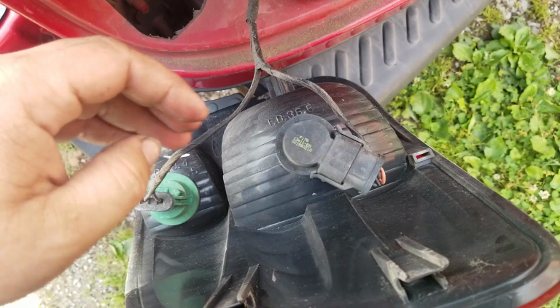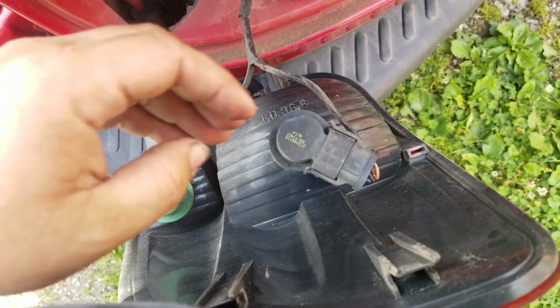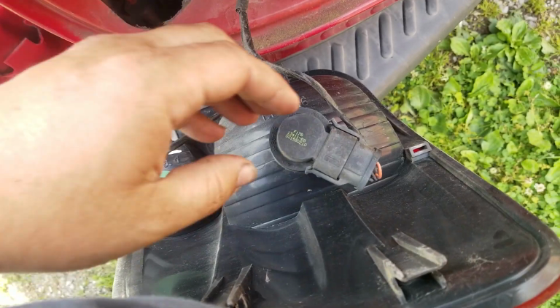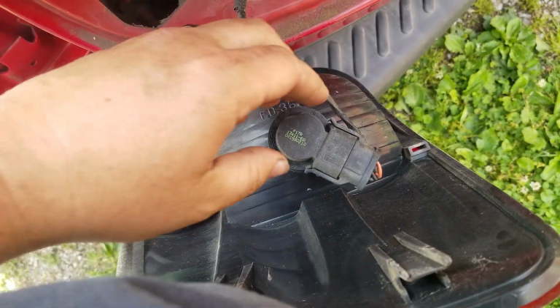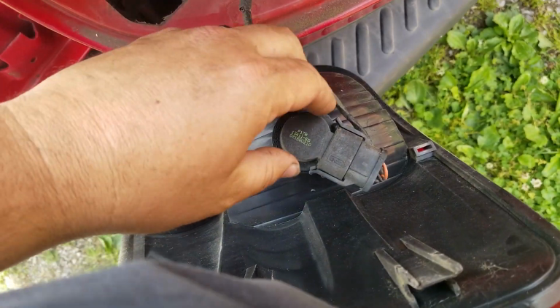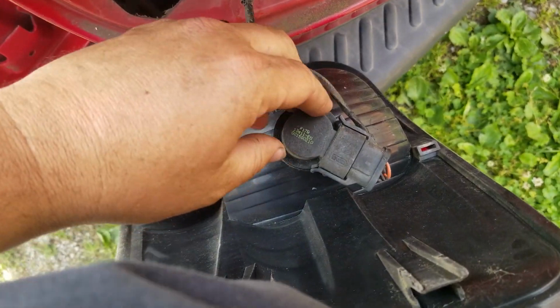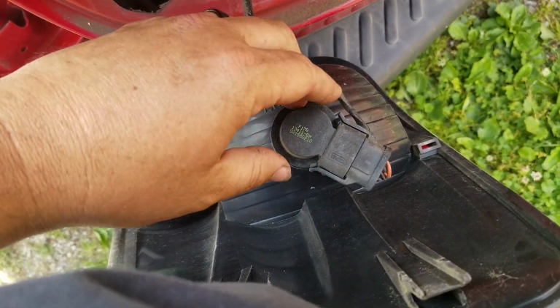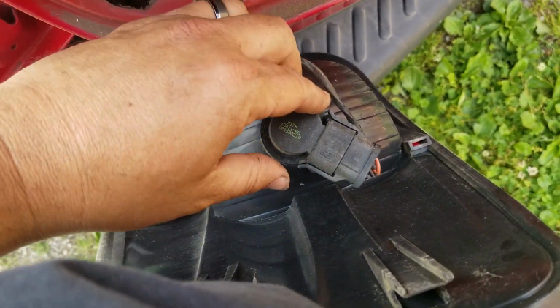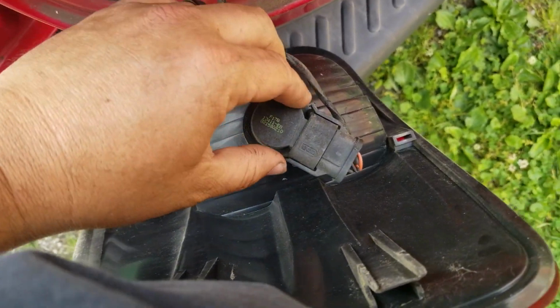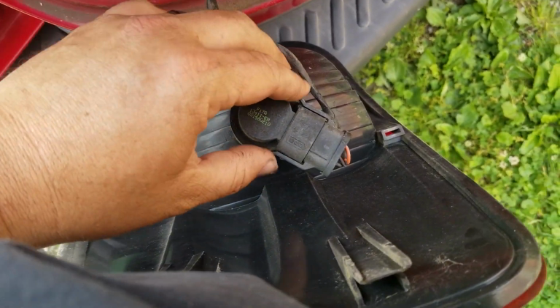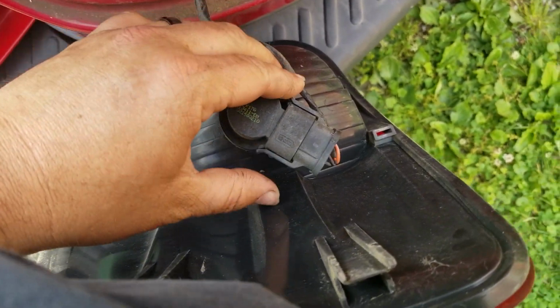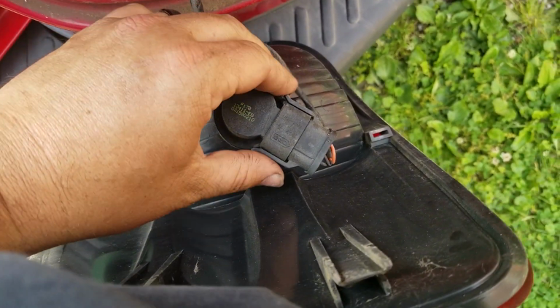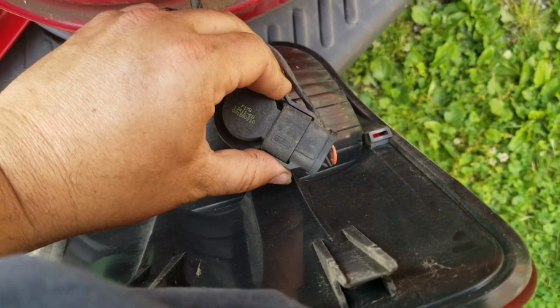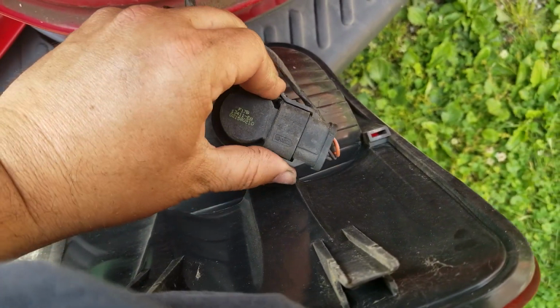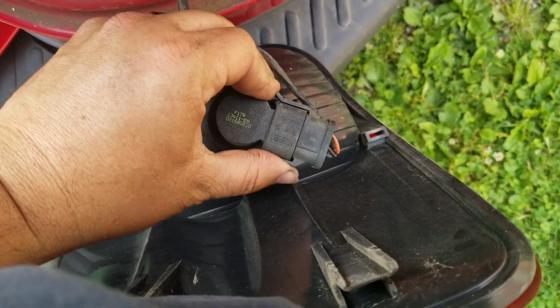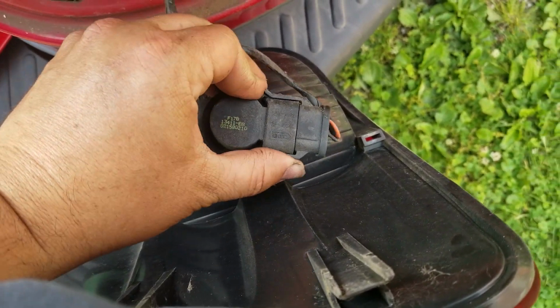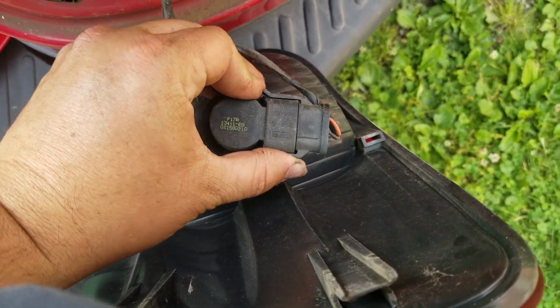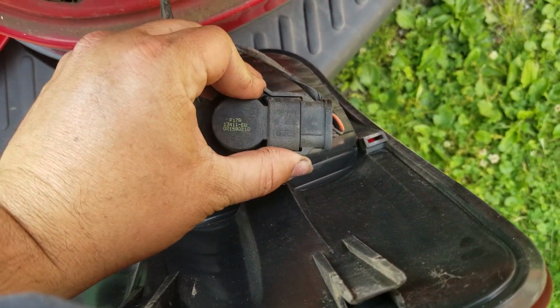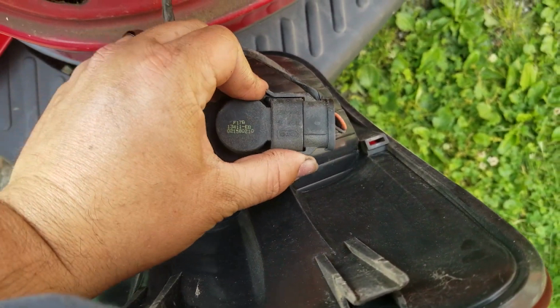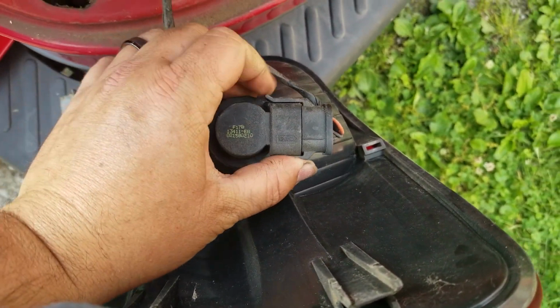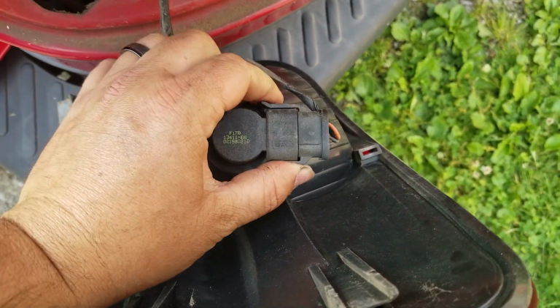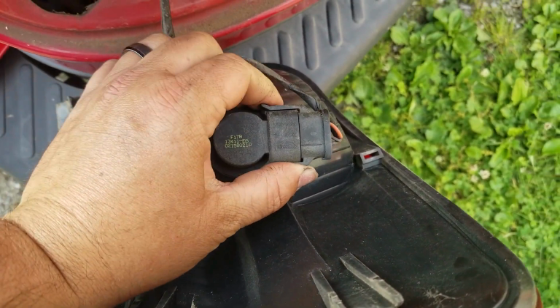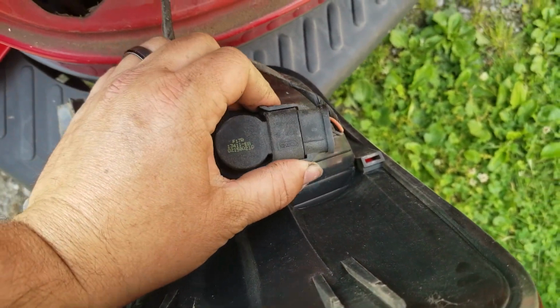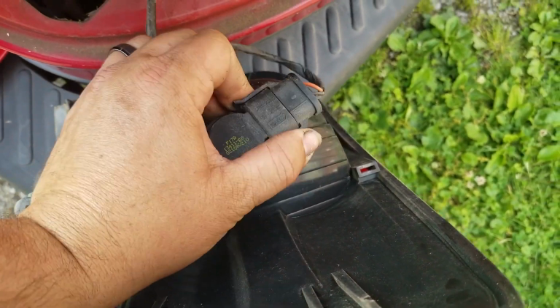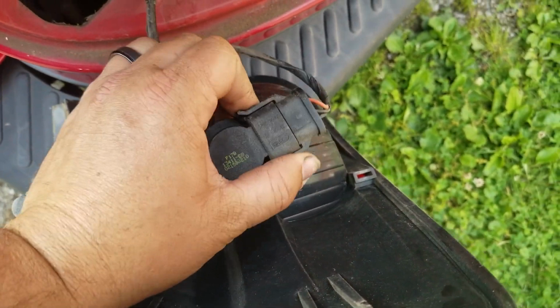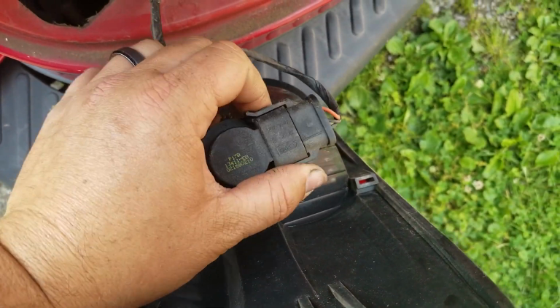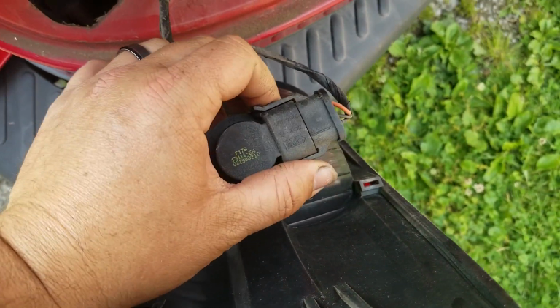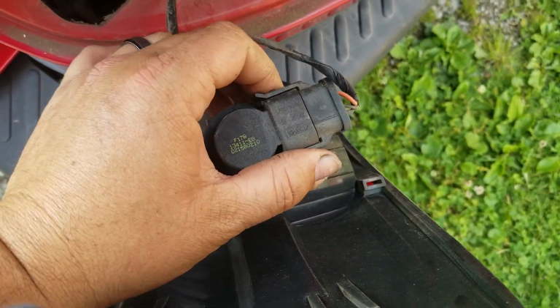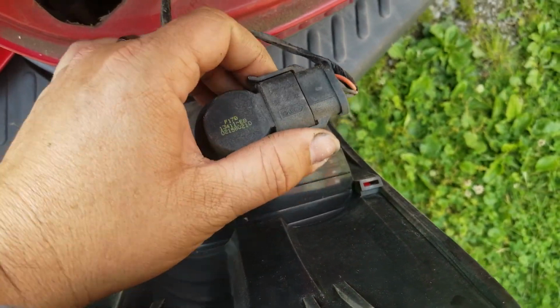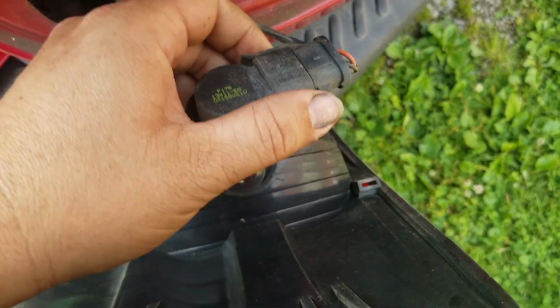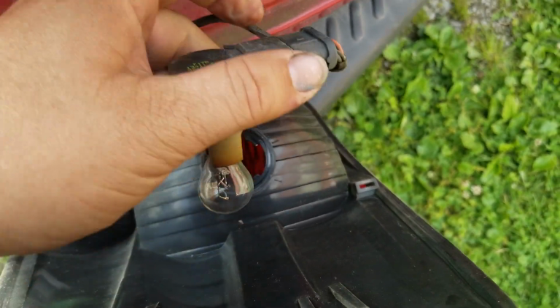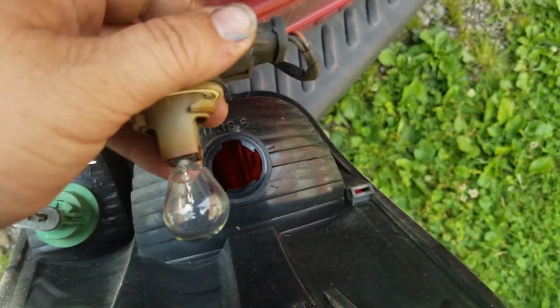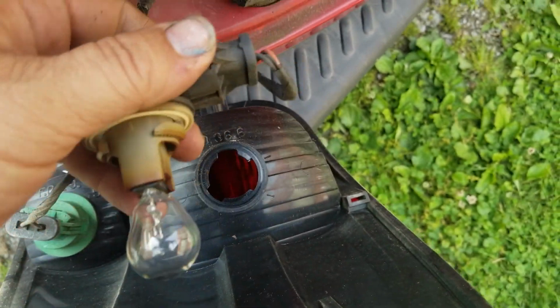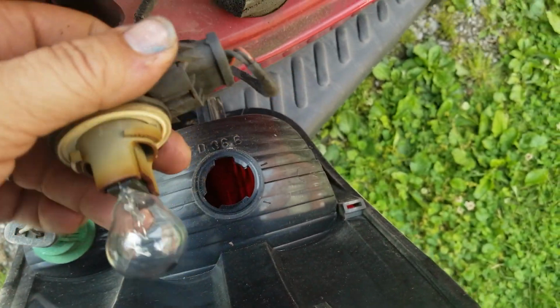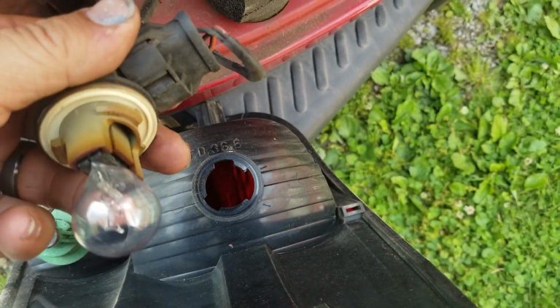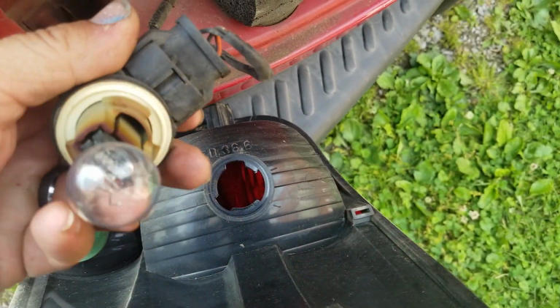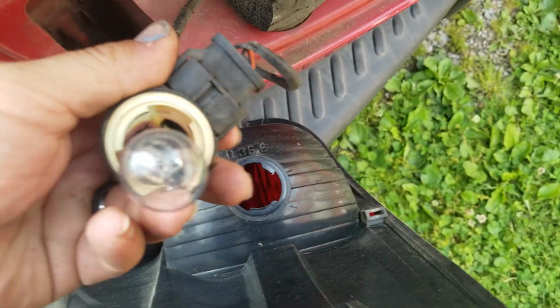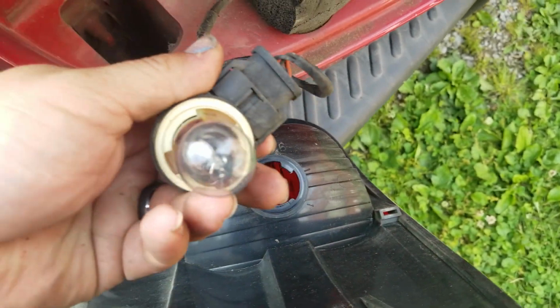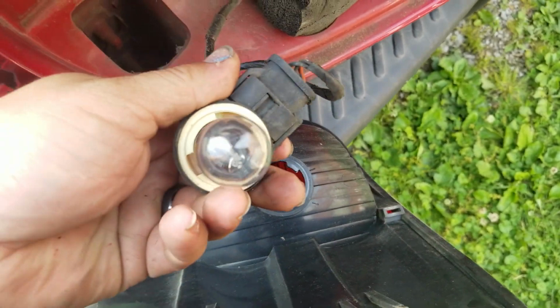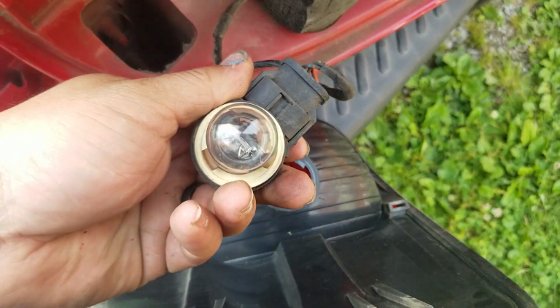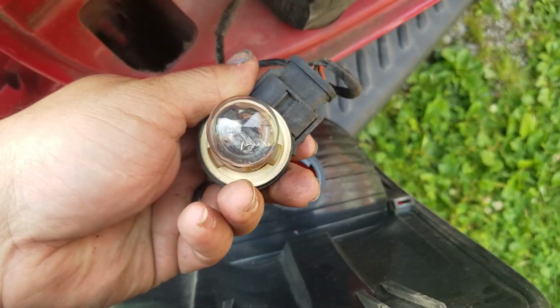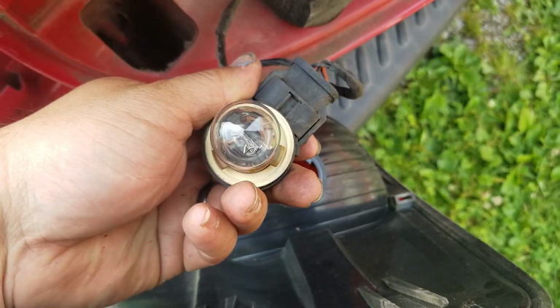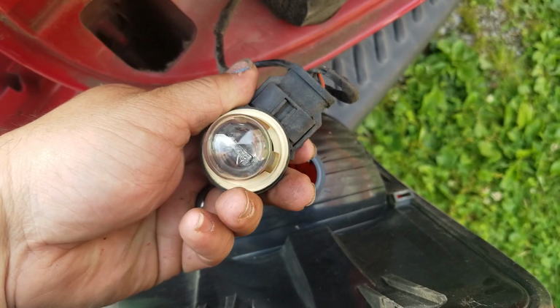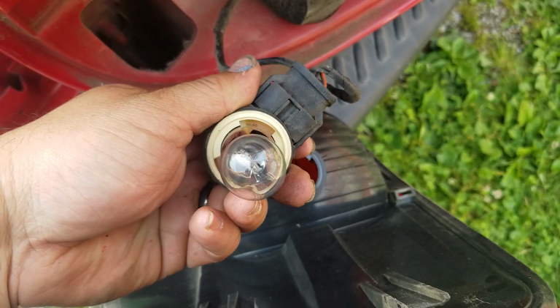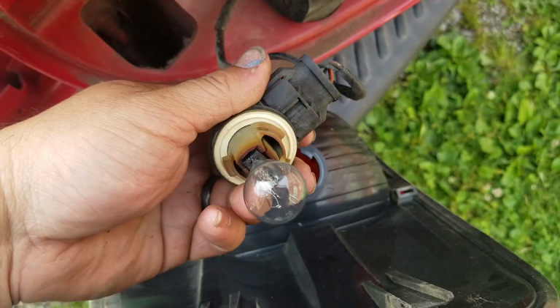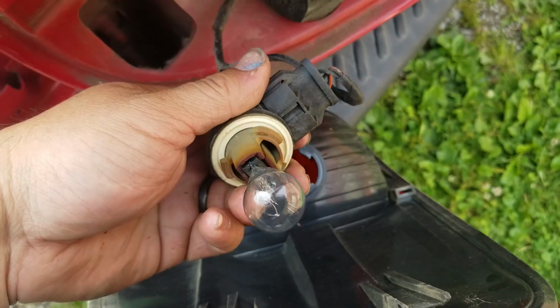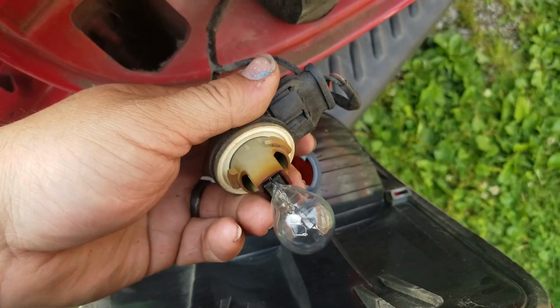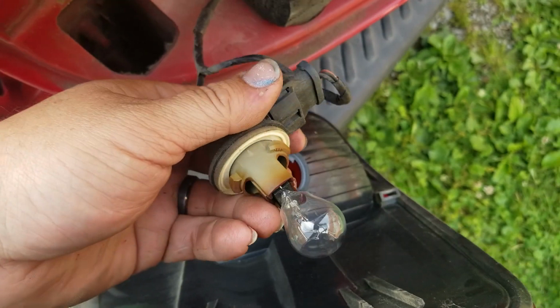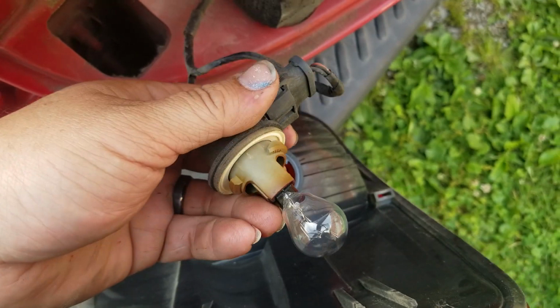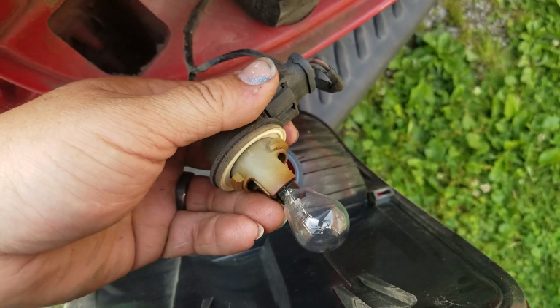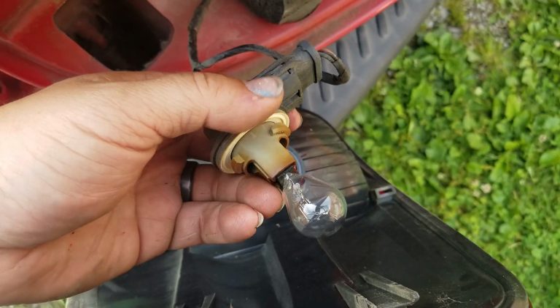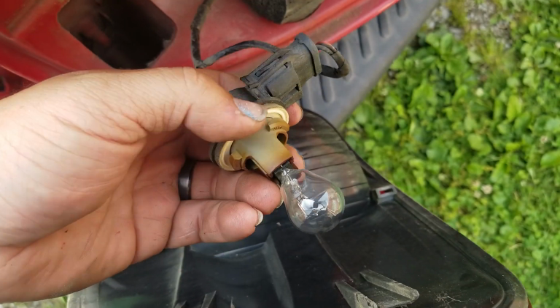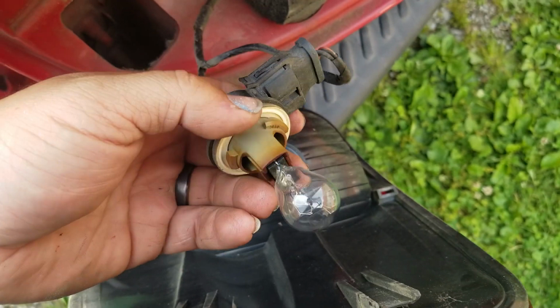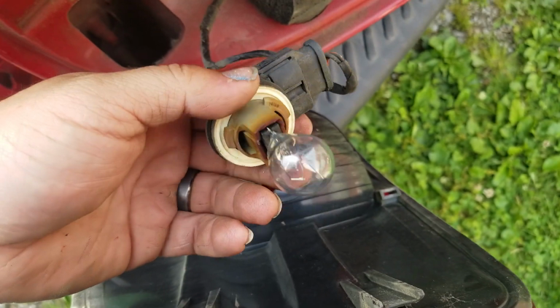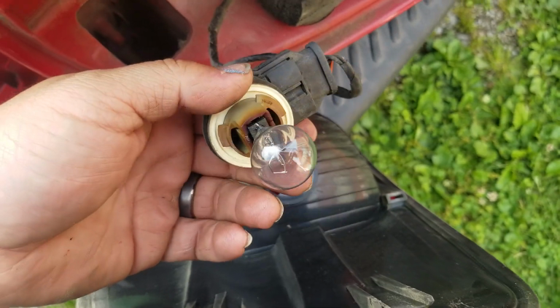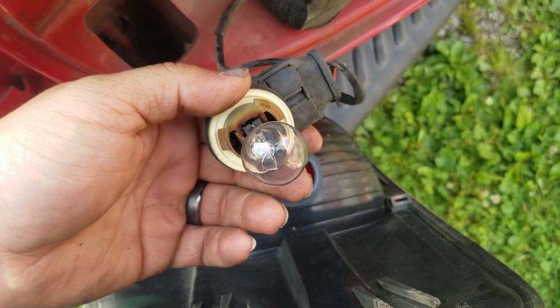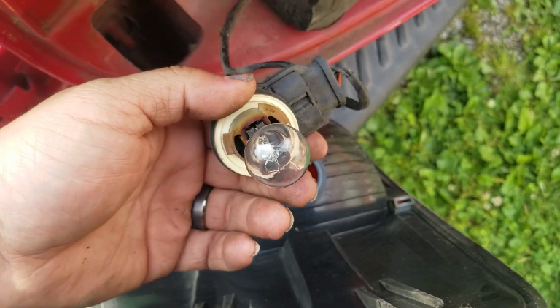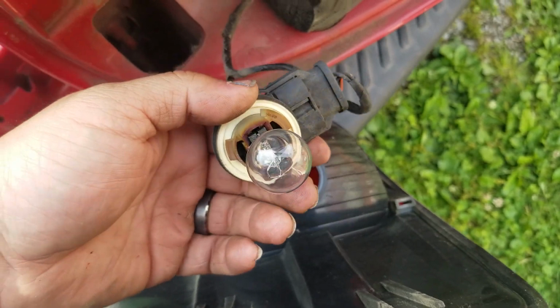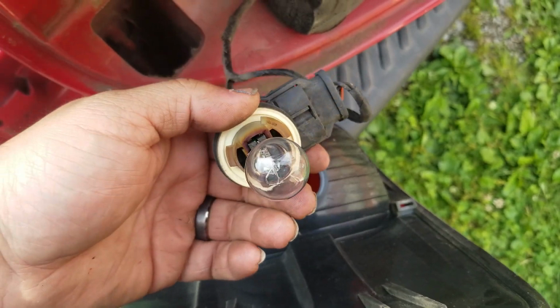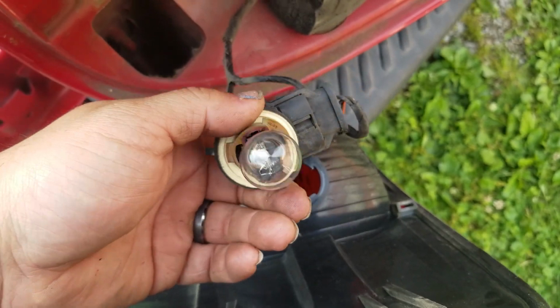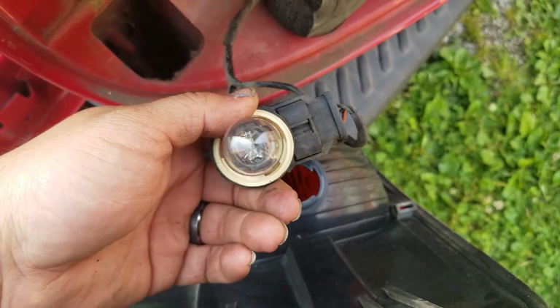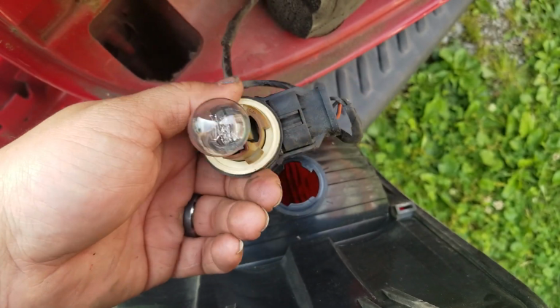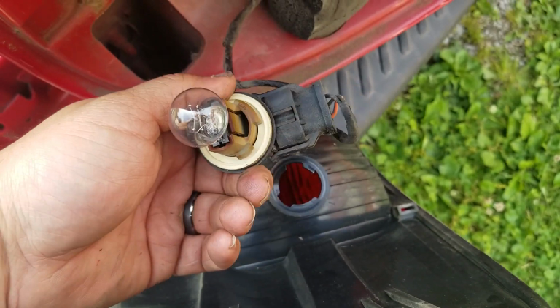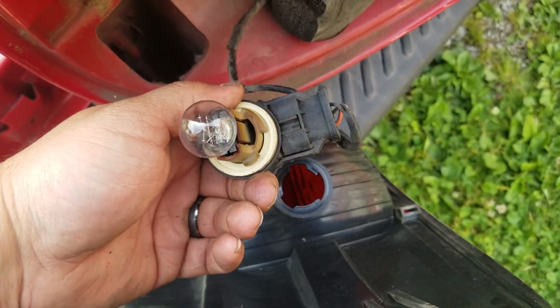What you do is come over to it, then twist it one way or the other, and then pull your bulb out.